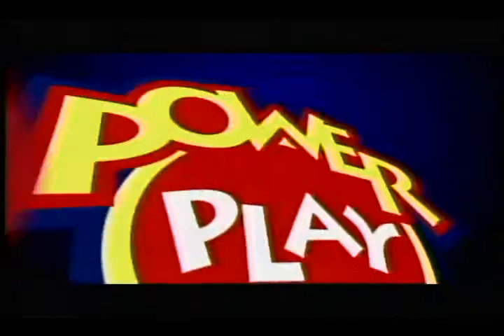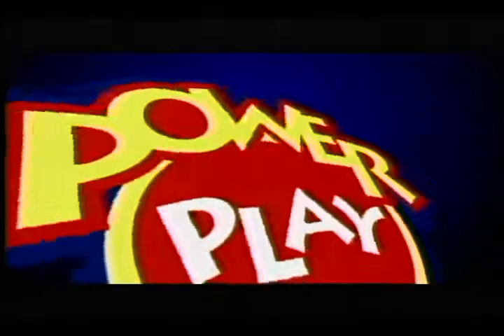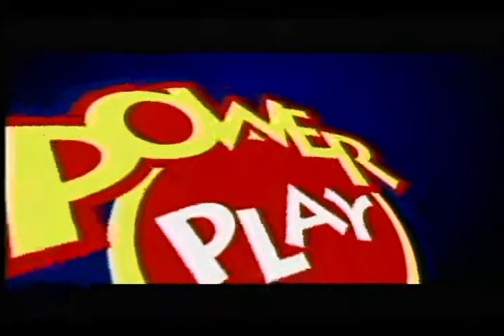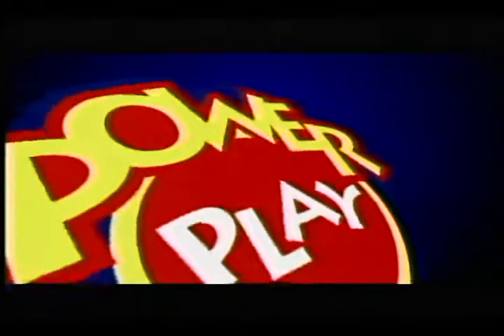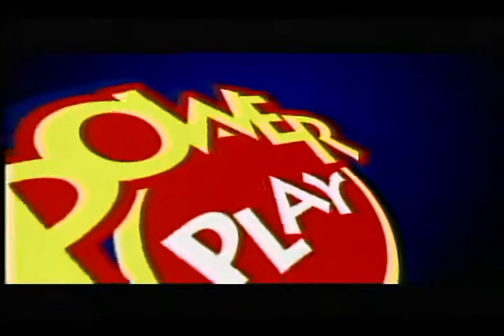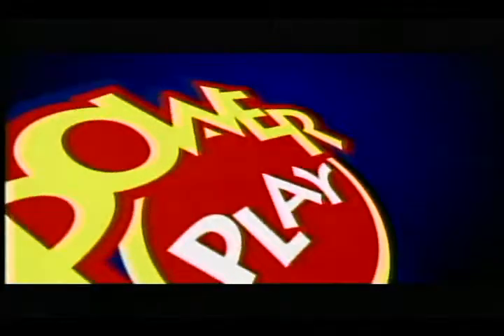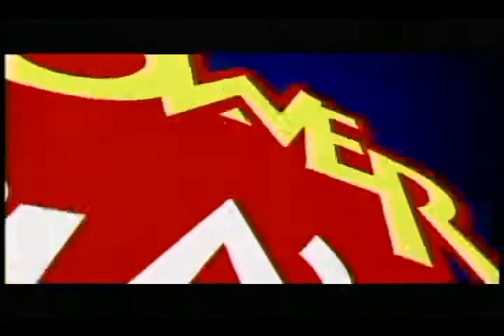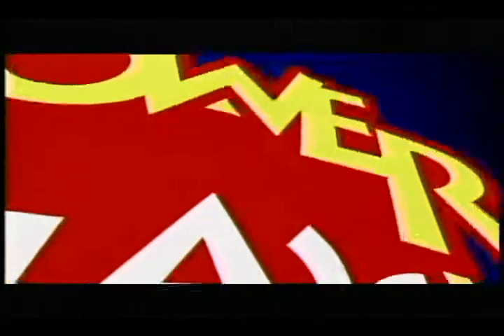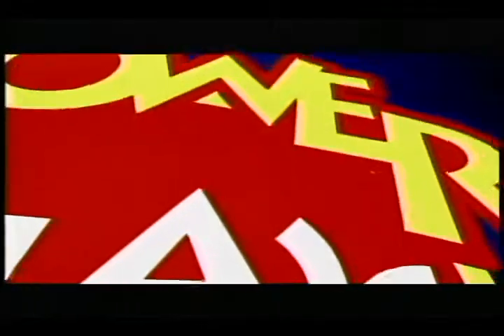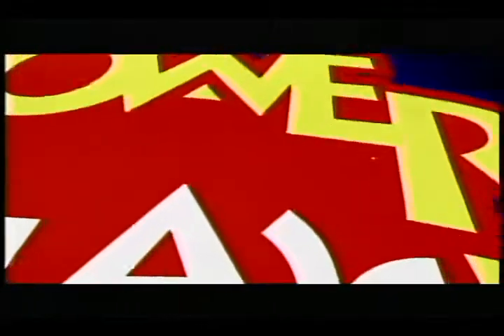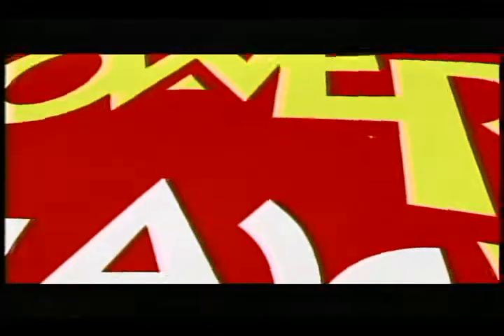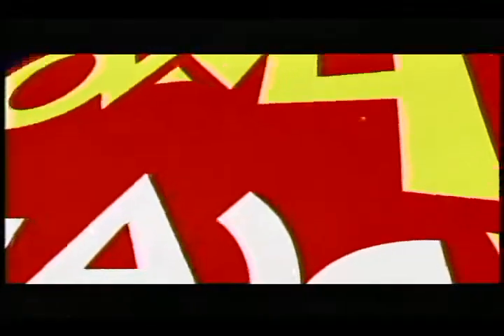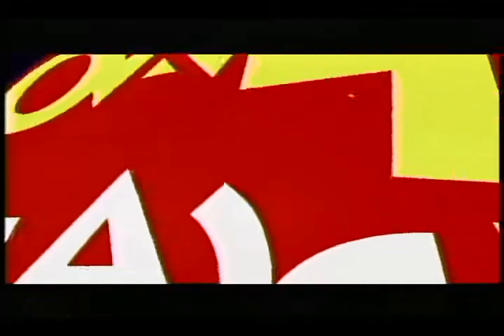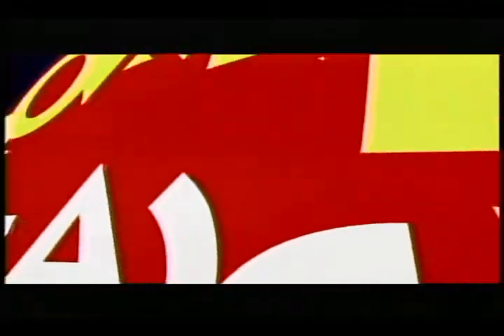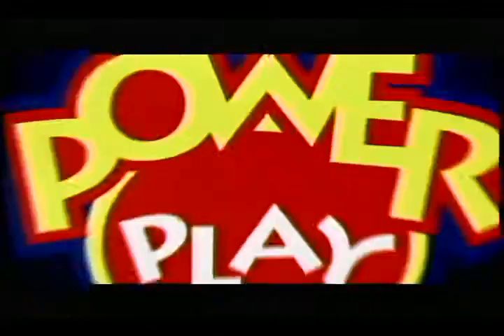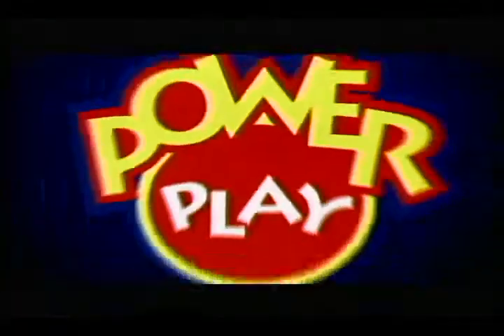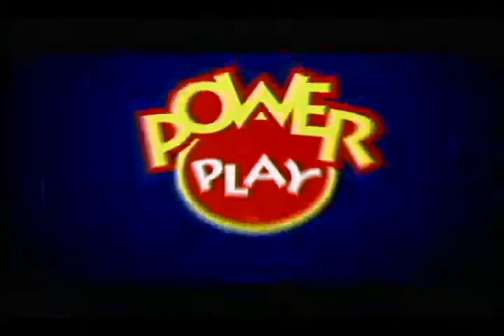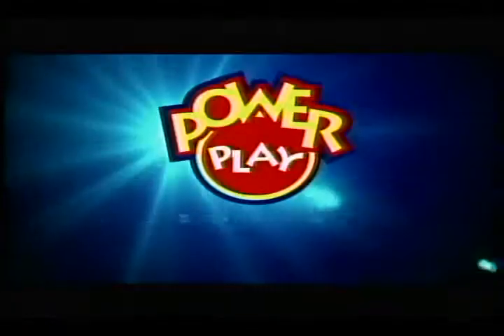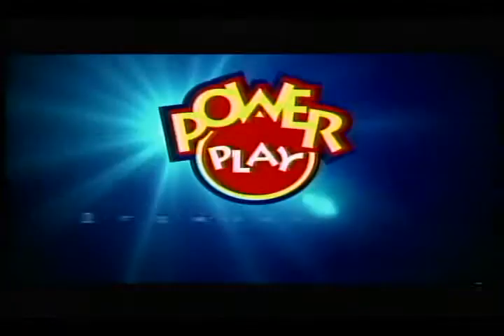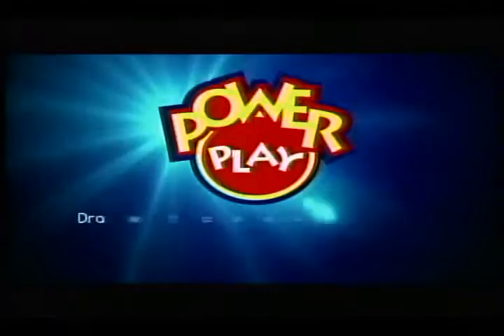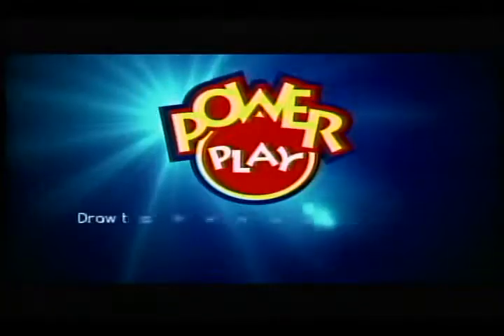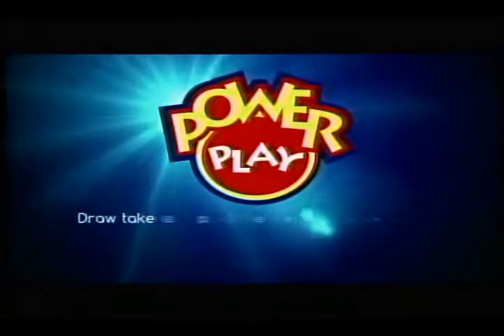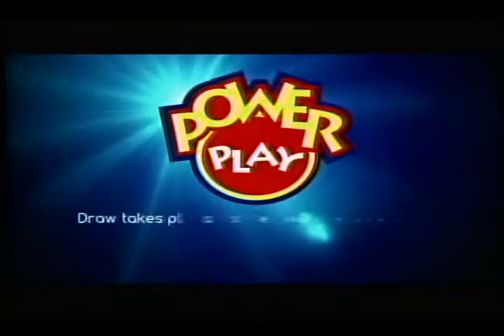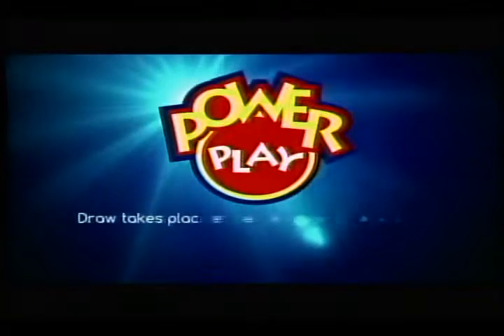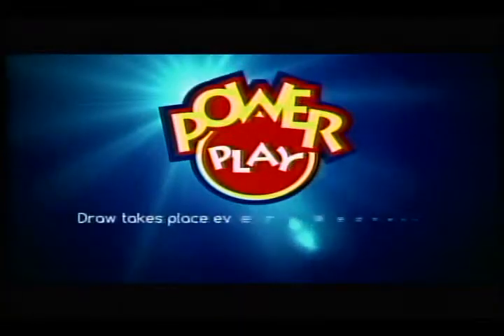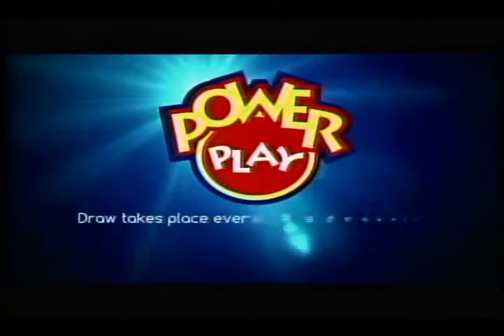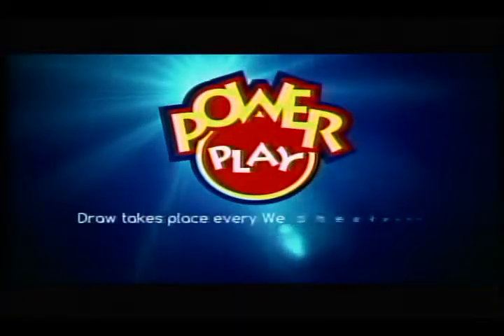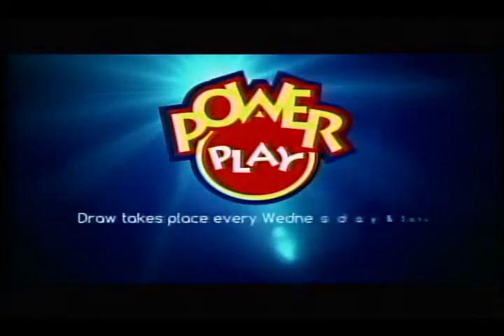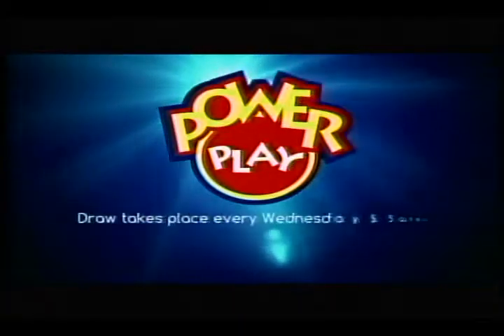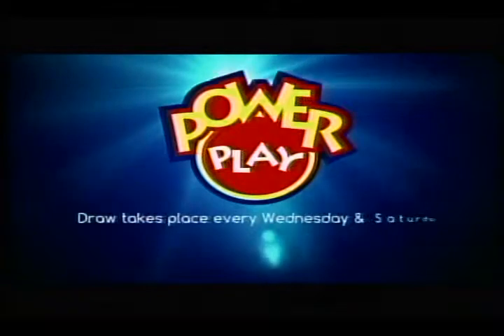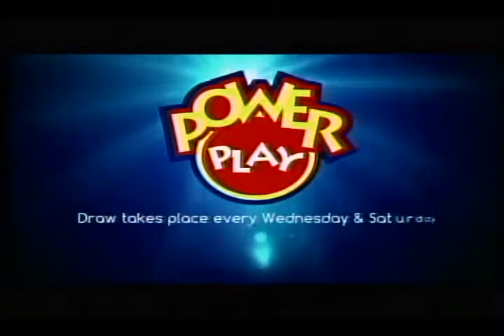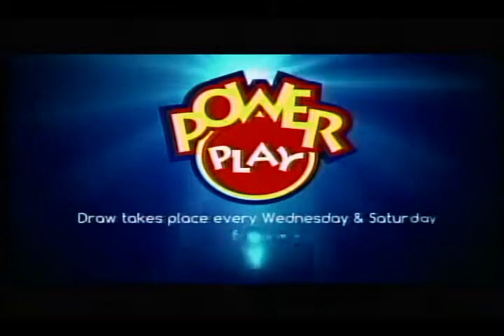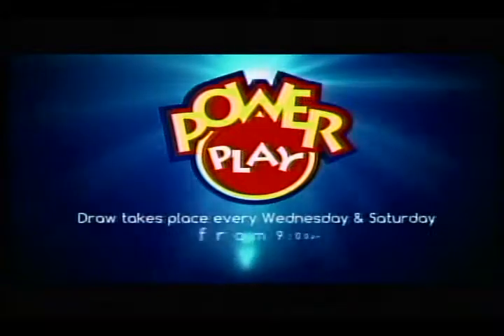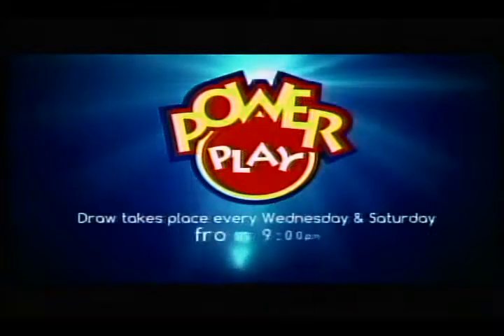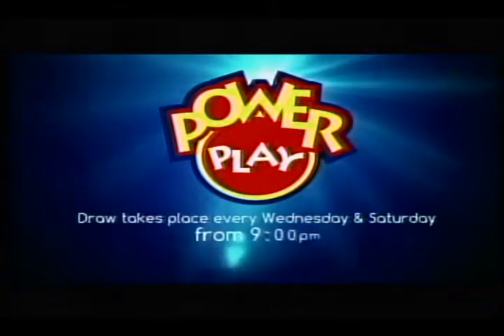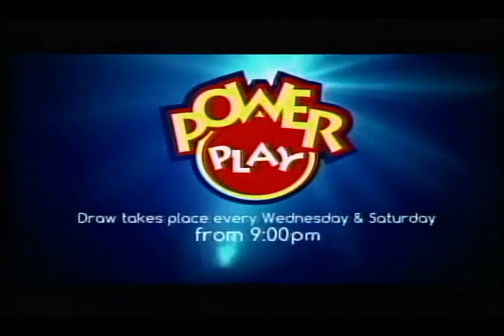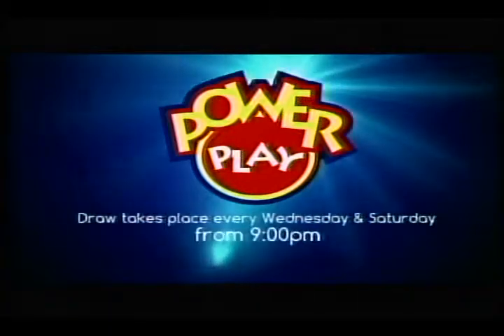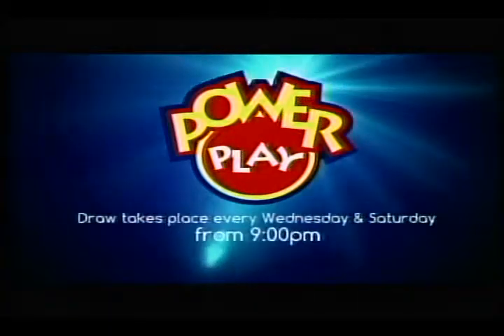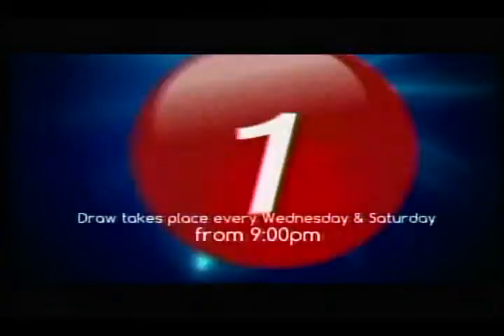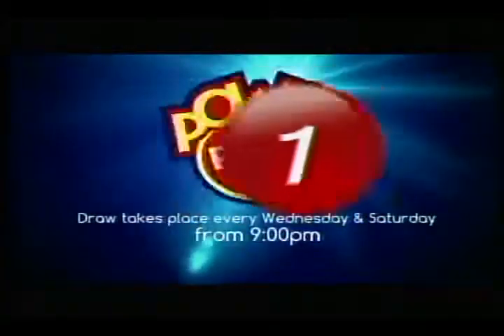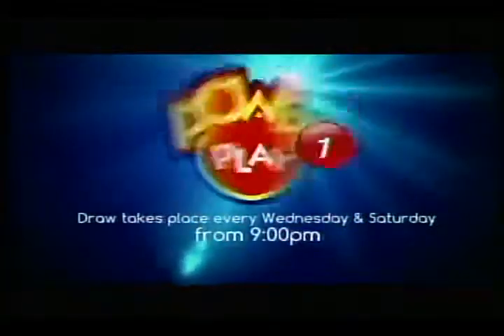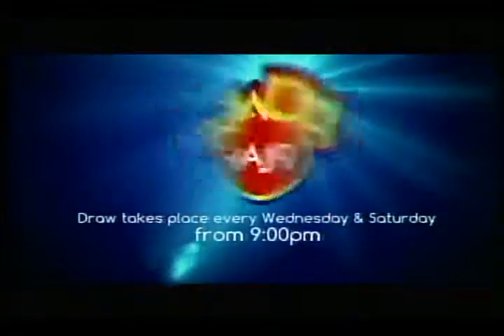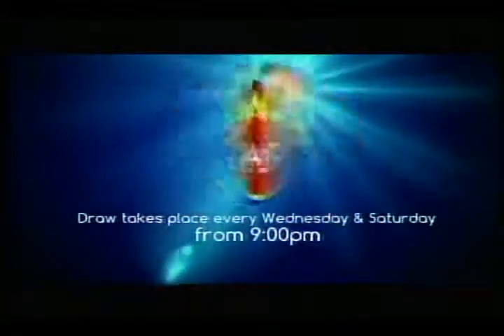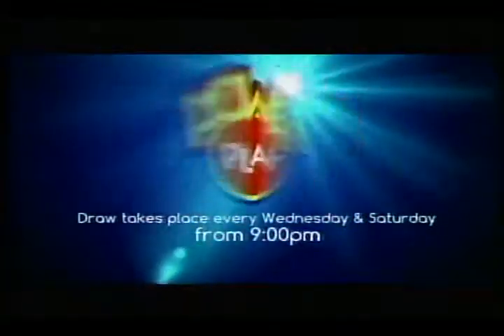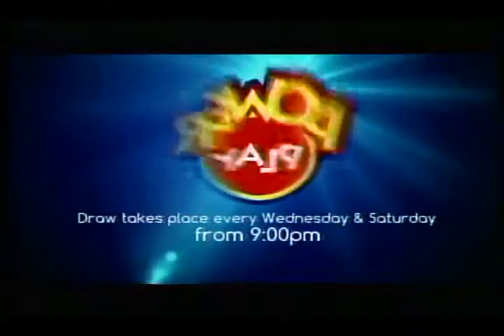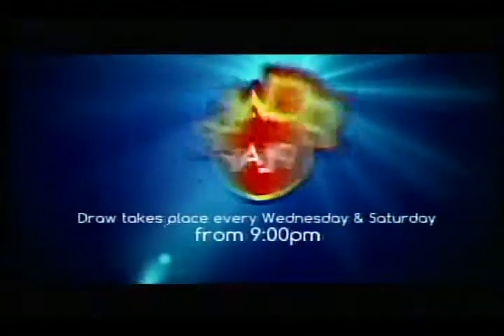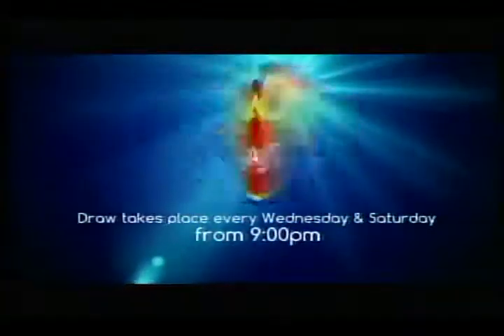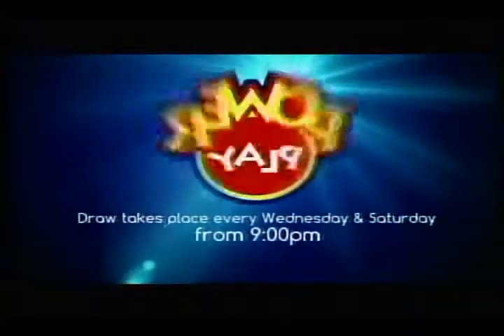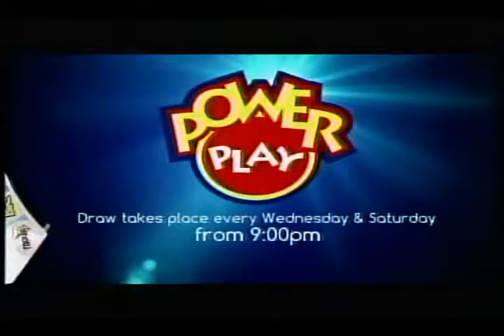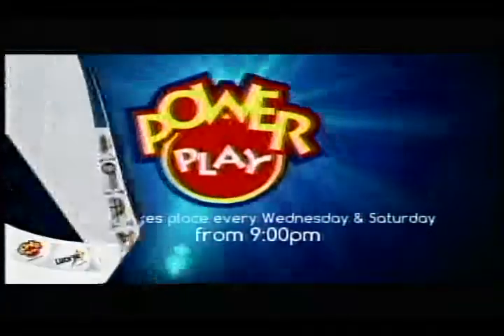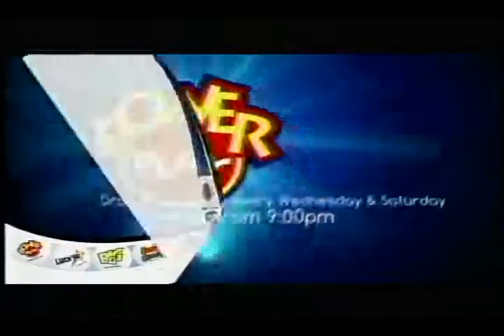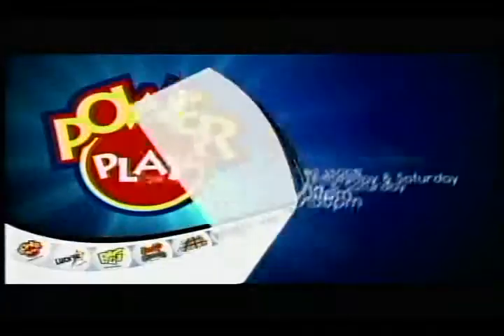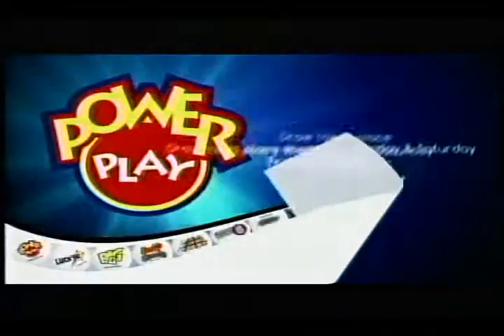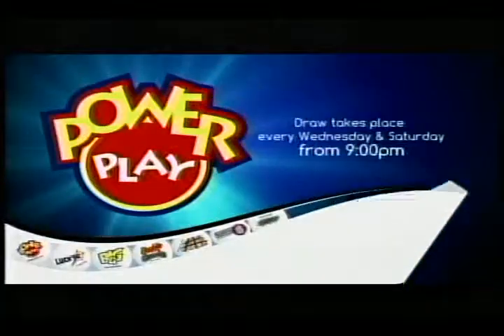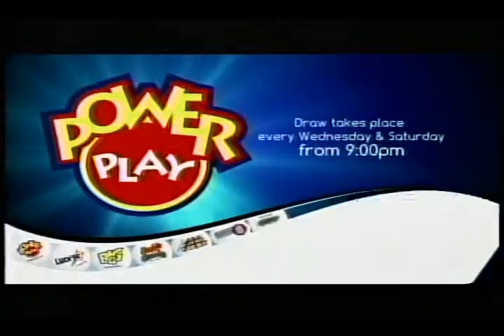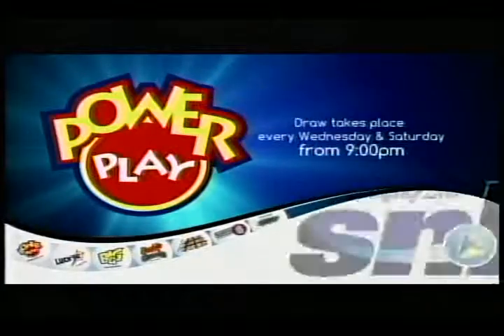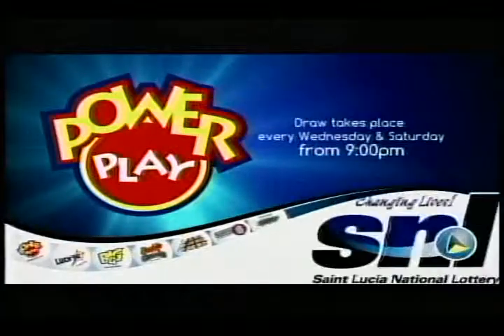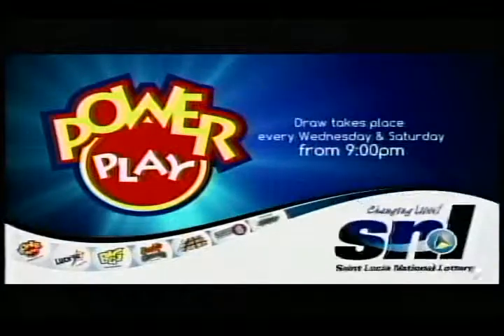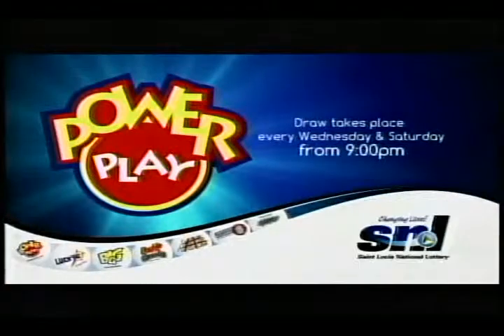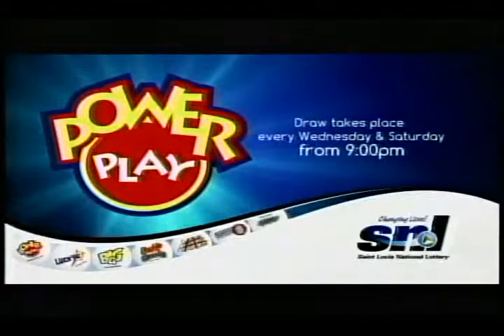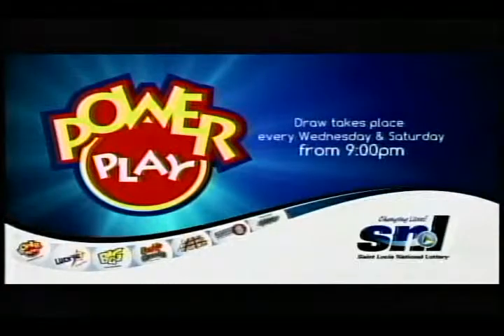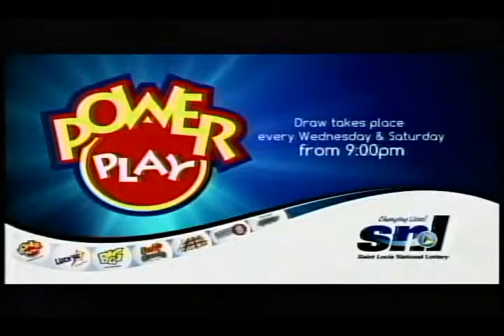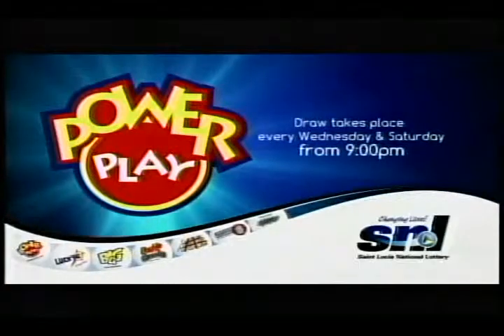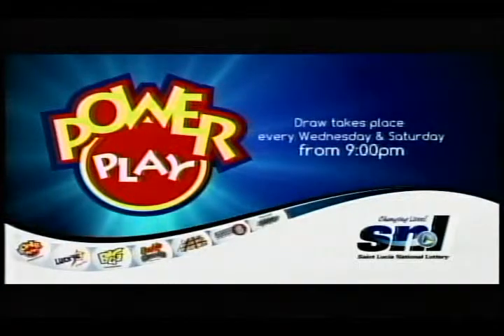Remember, Power Play is drawn every Wednesday and Saturday from 9 p.m. Power Play, from the Sinelusha National Lottery.